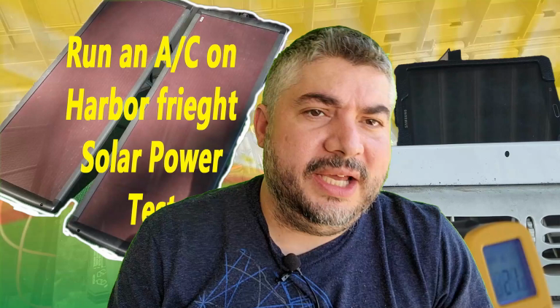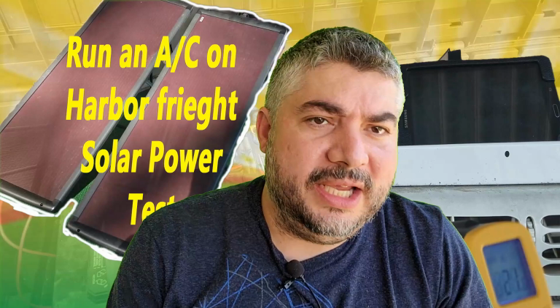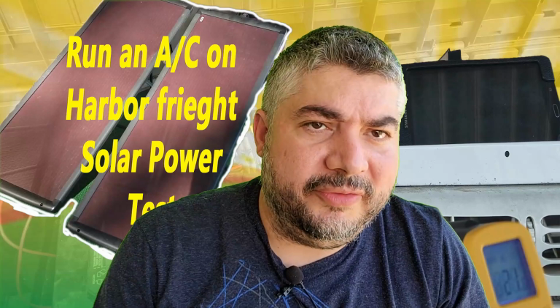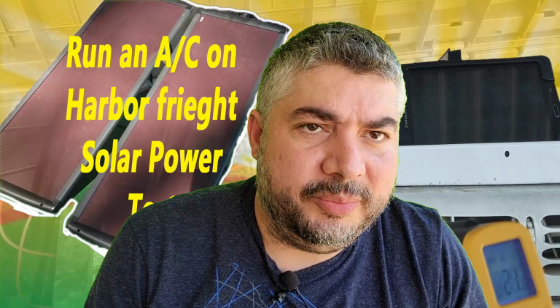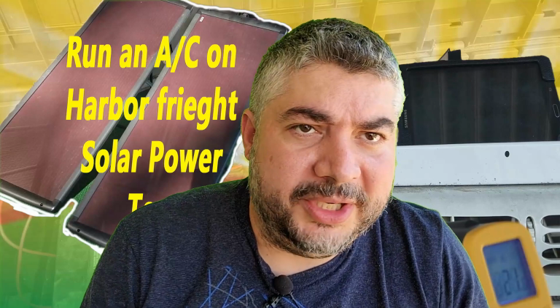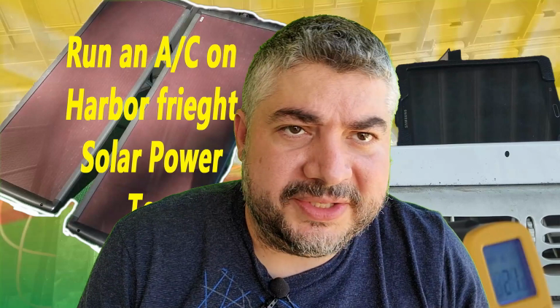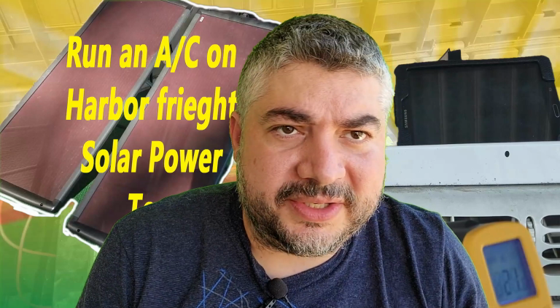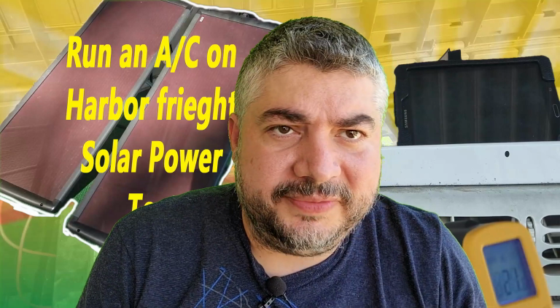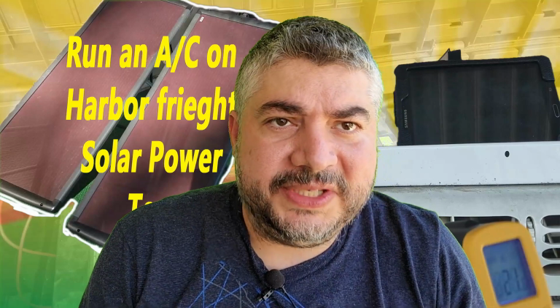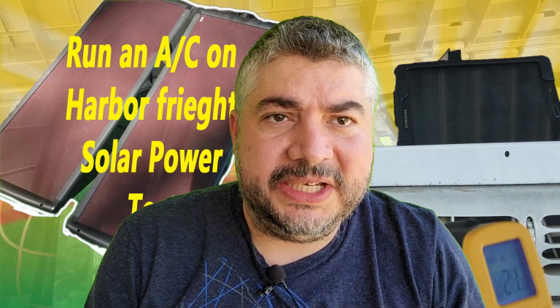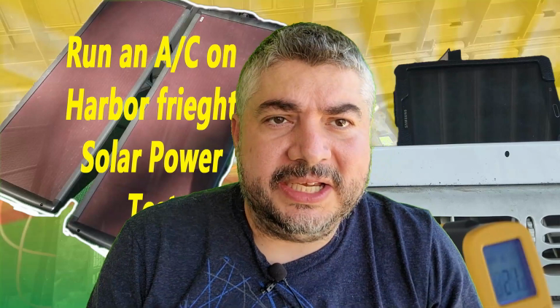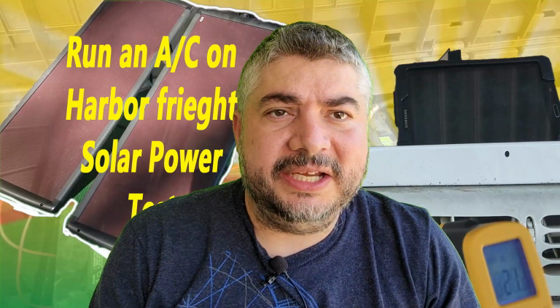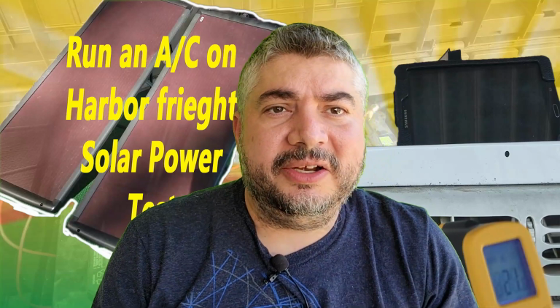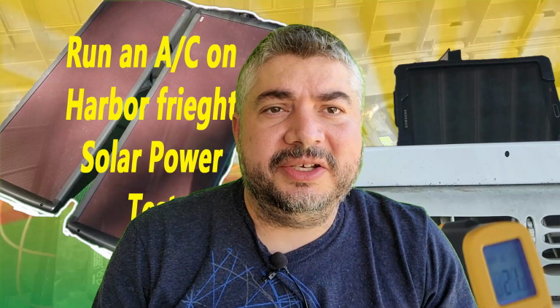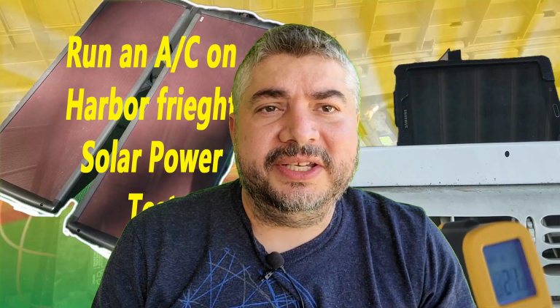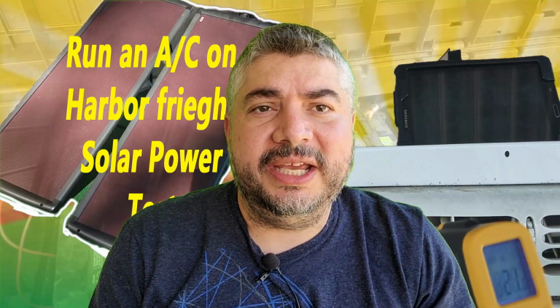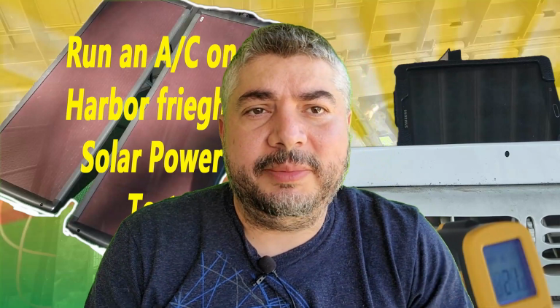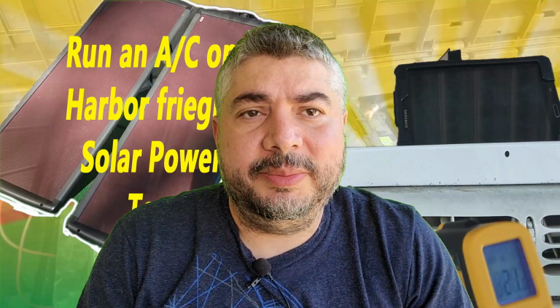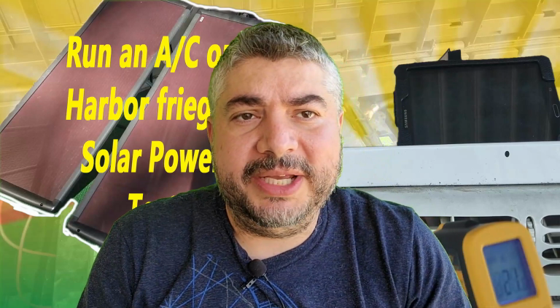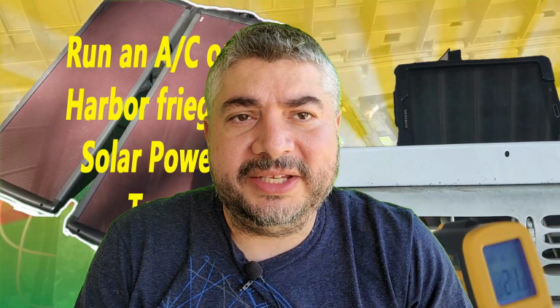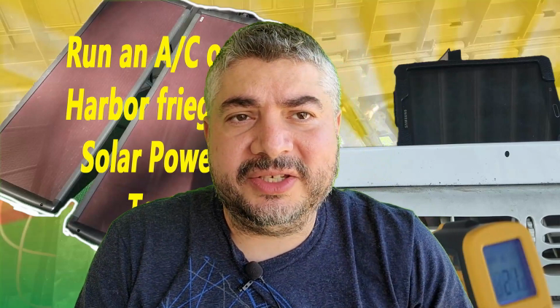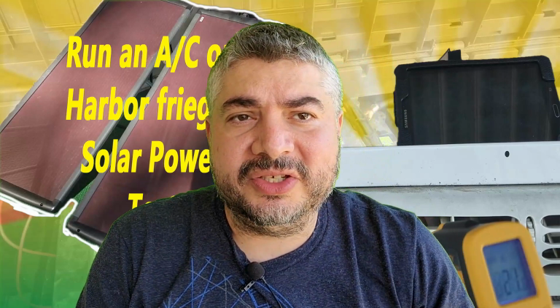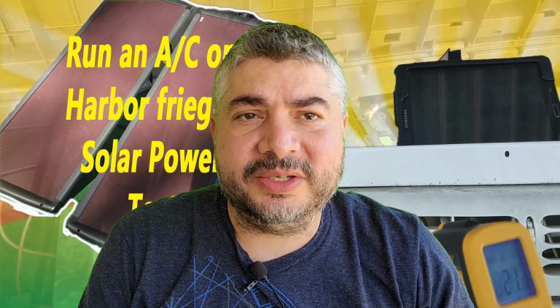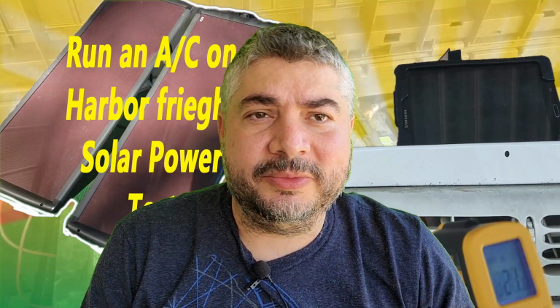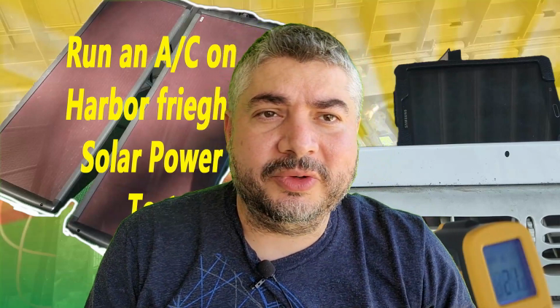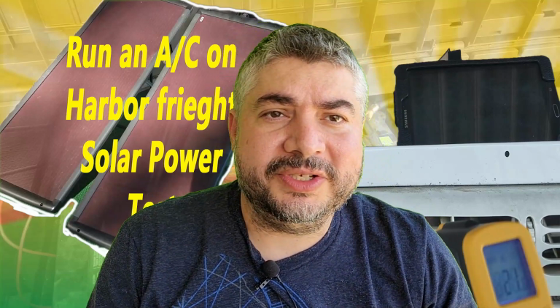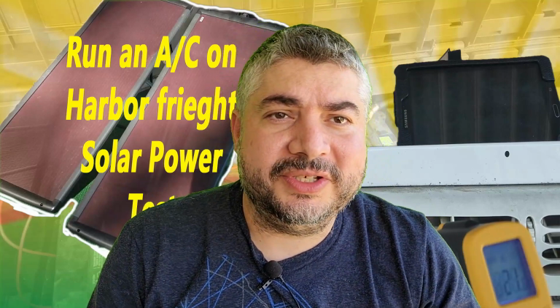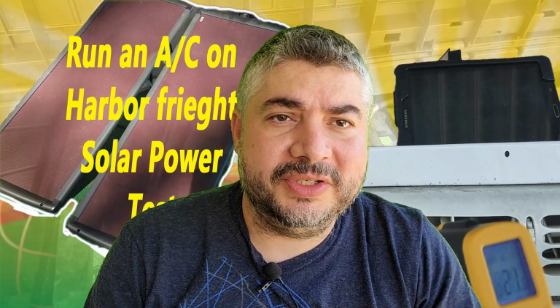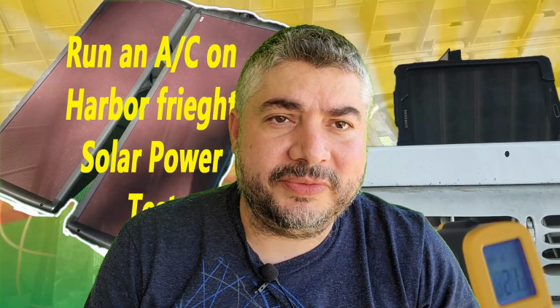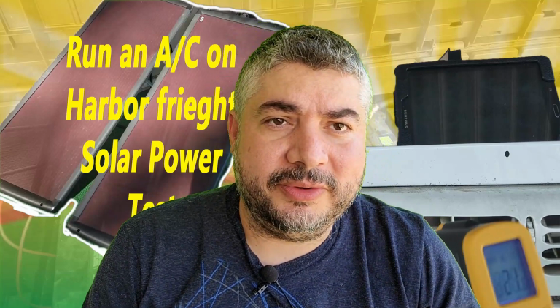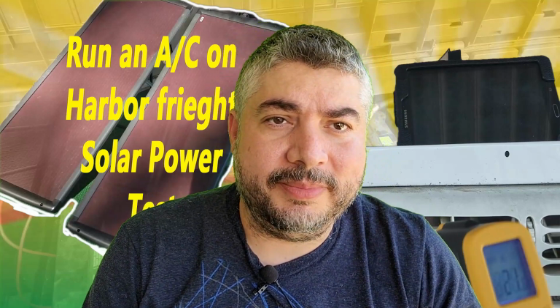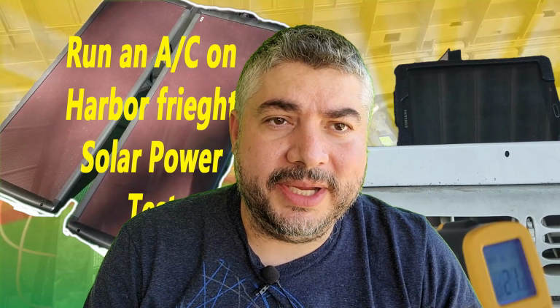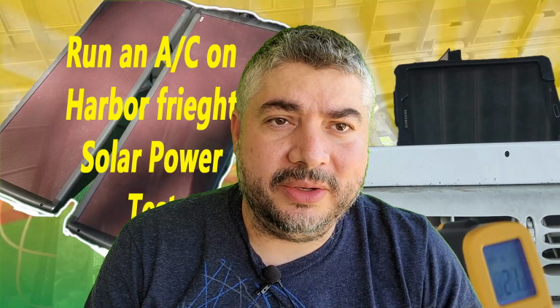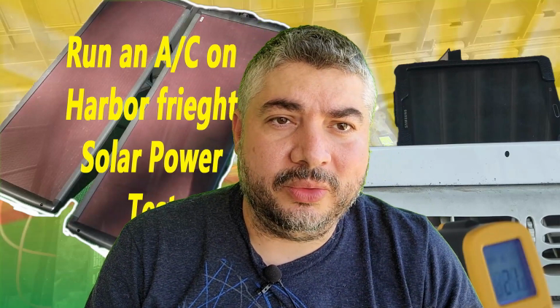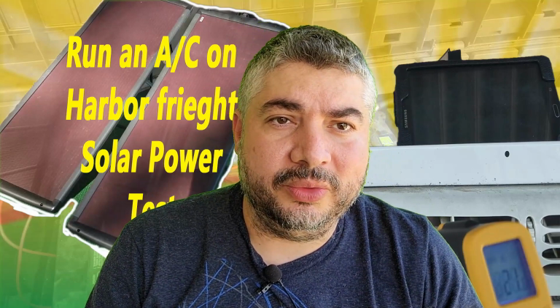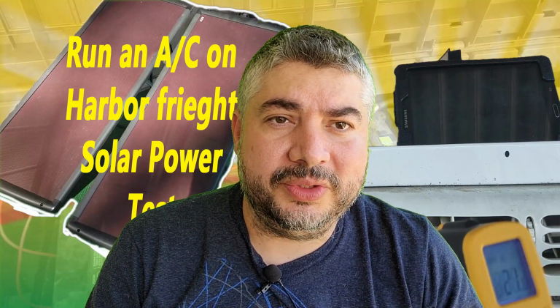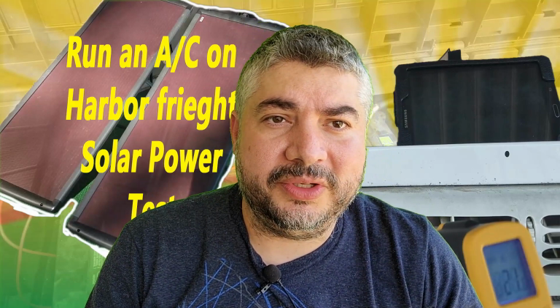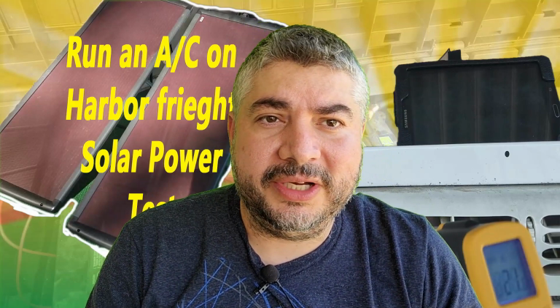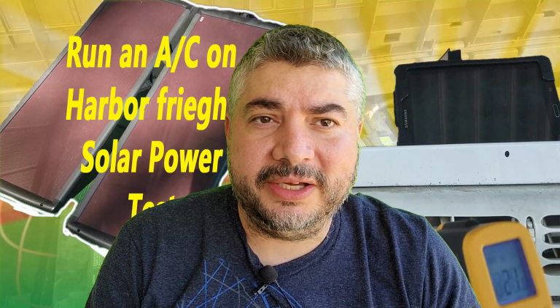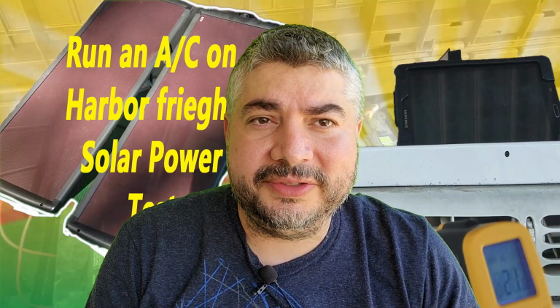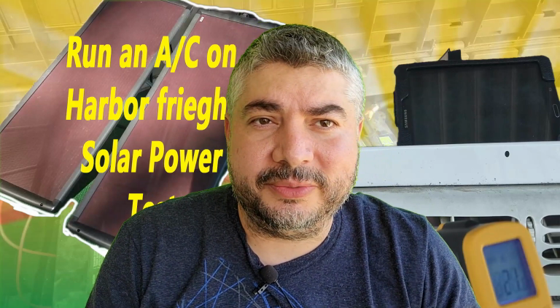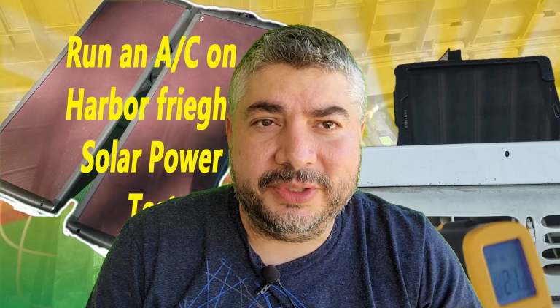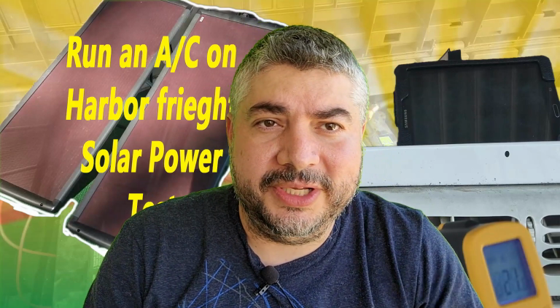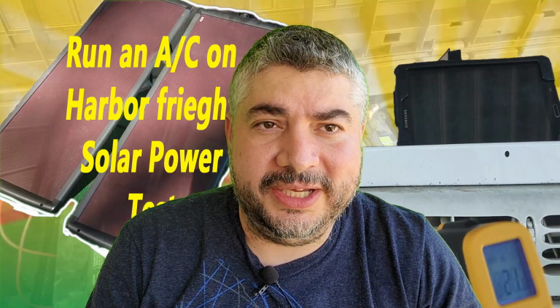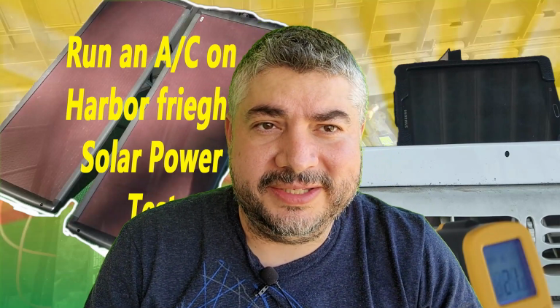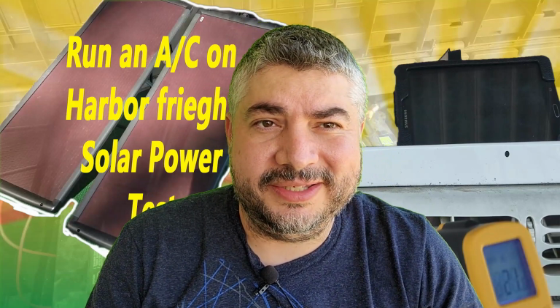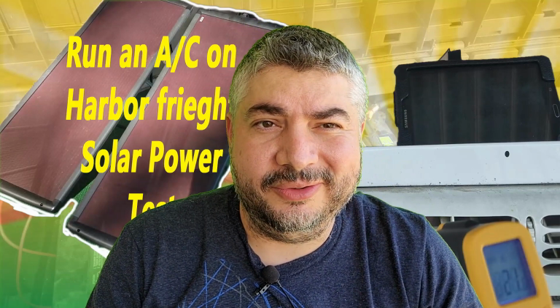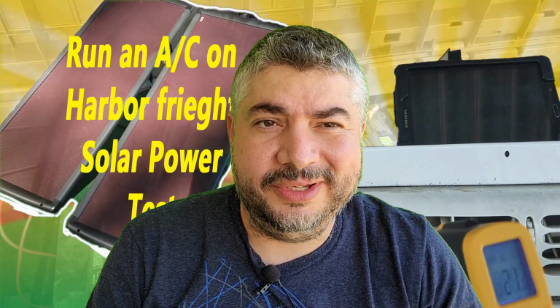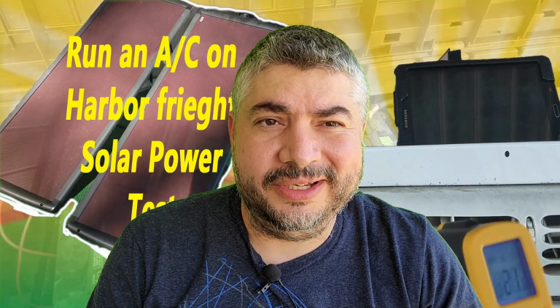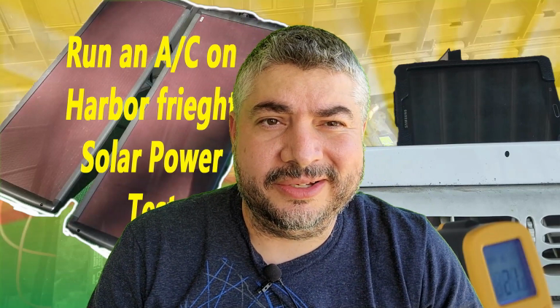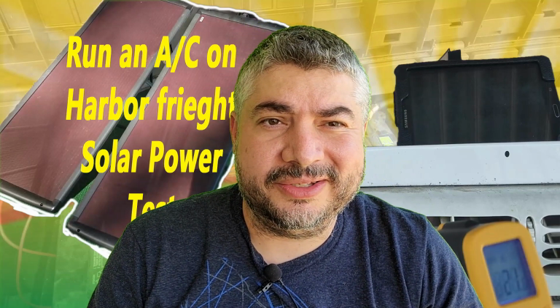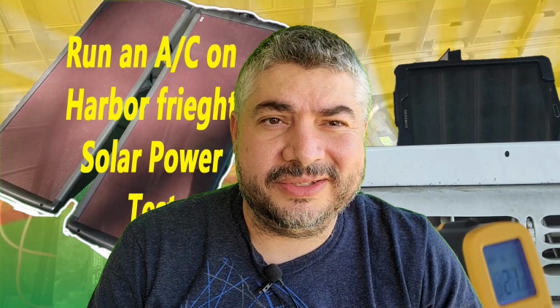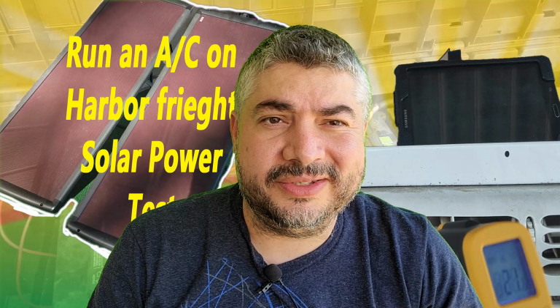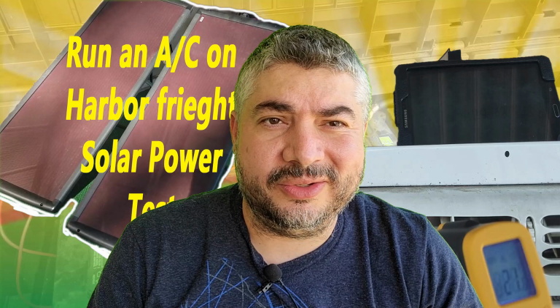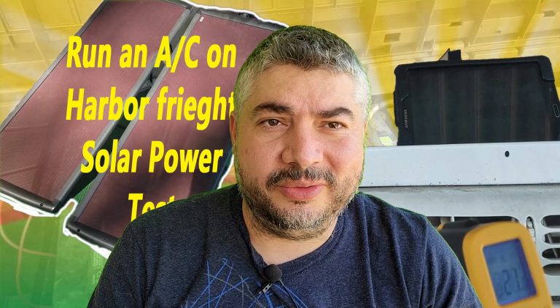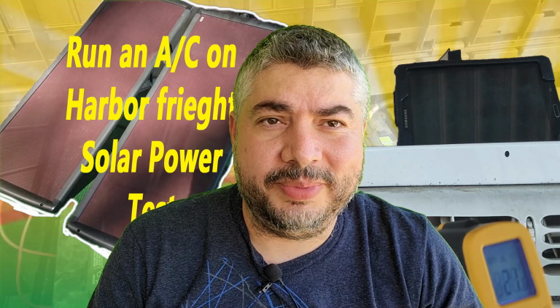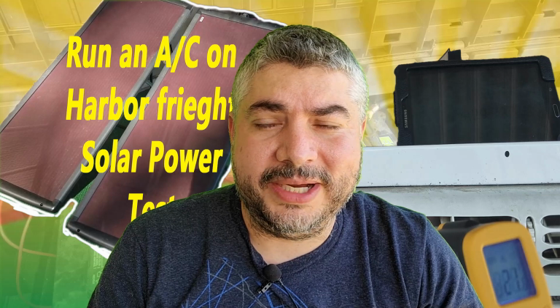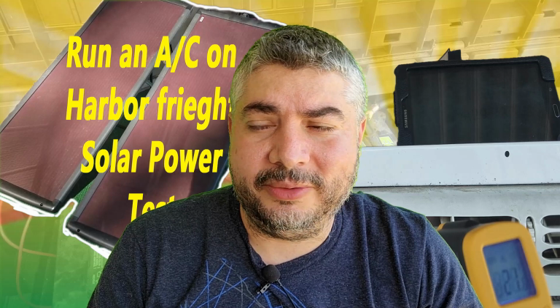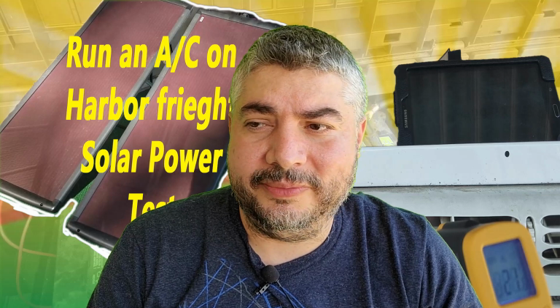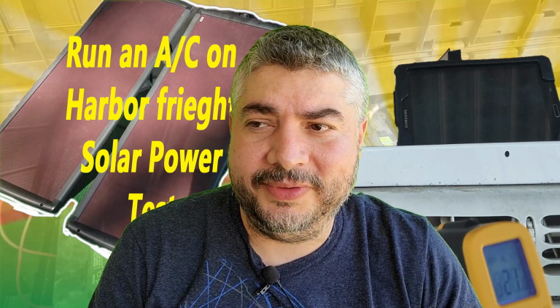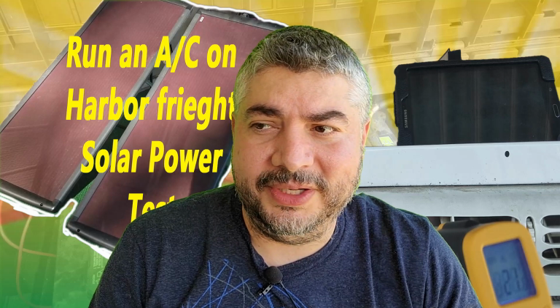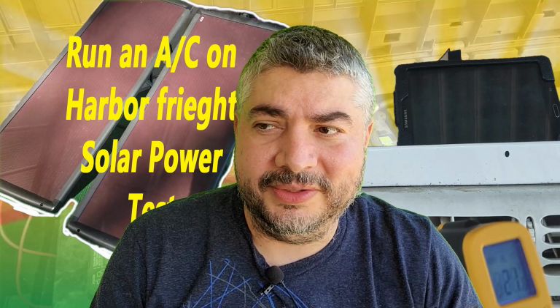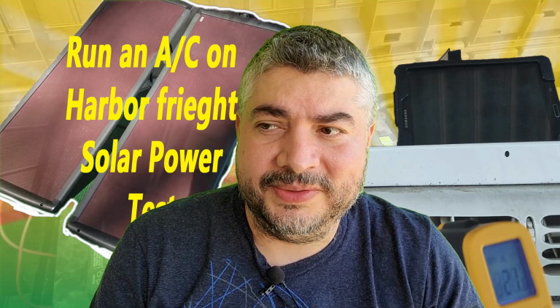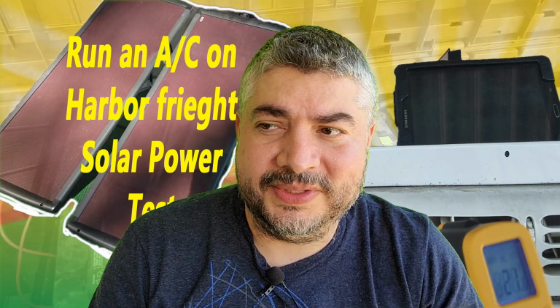Hey everybody, it's RFTechGuy here and today I'm going to be answering some questions from my older 'how to run an AC unit on solar power' videos.